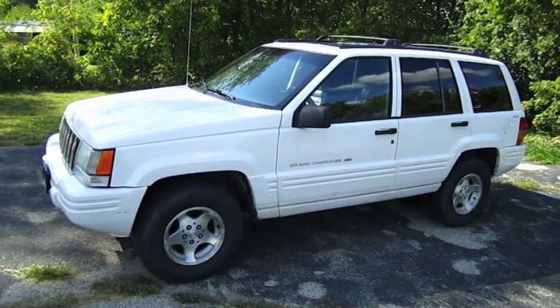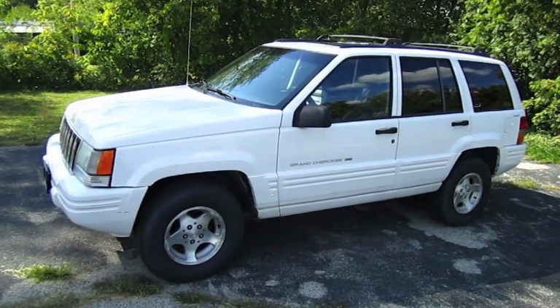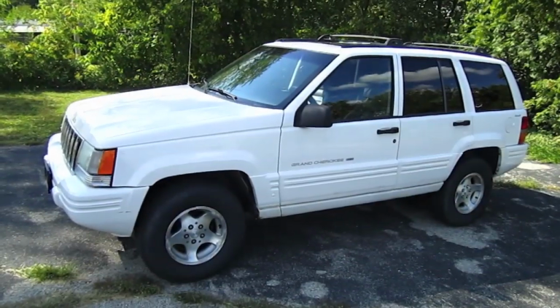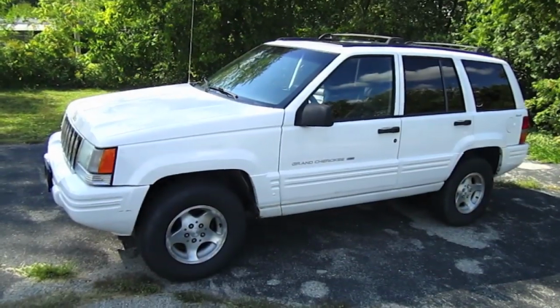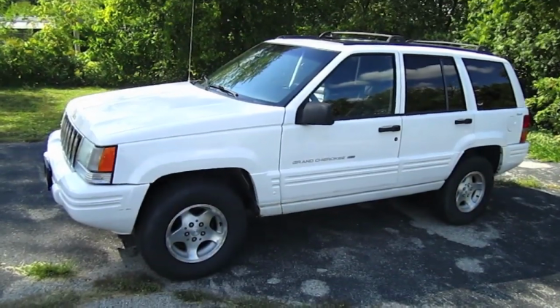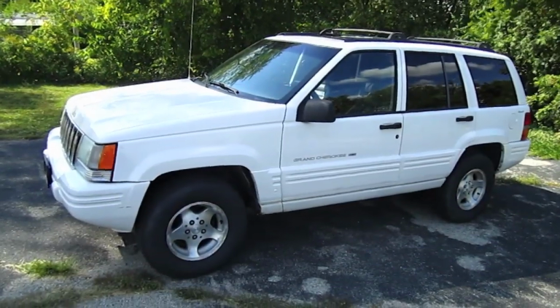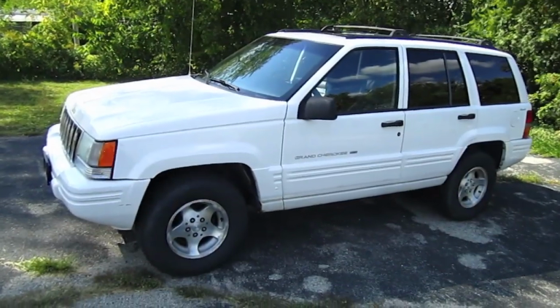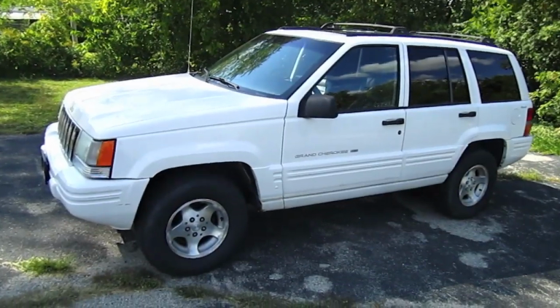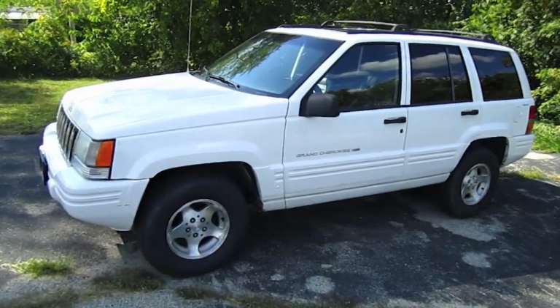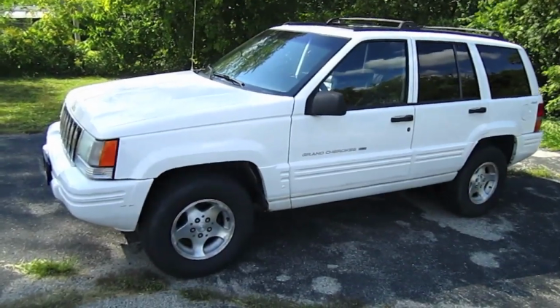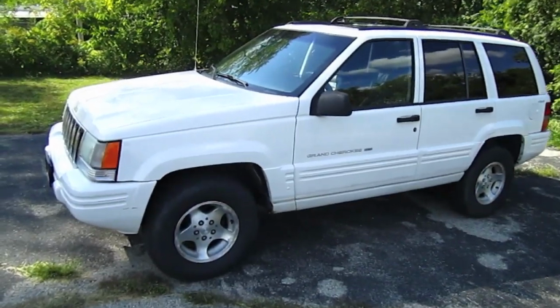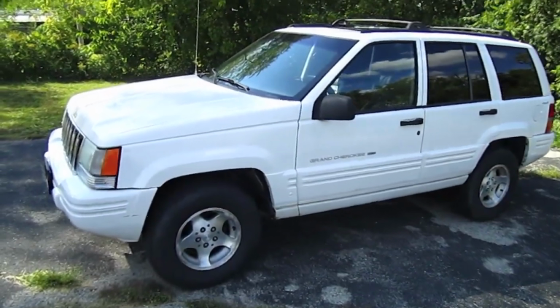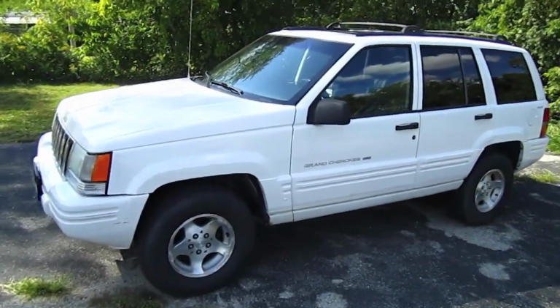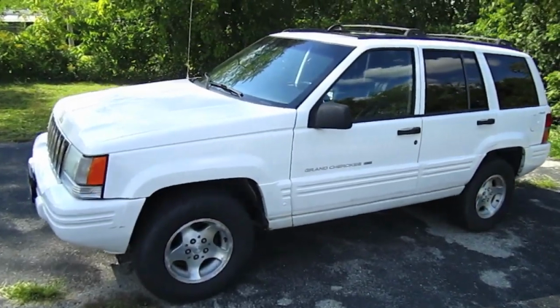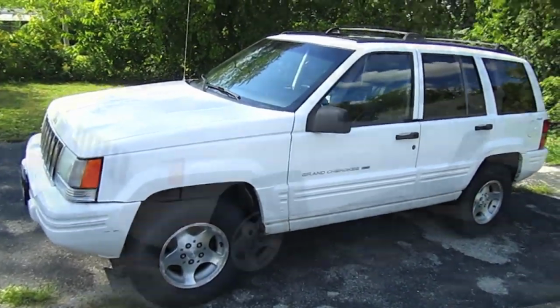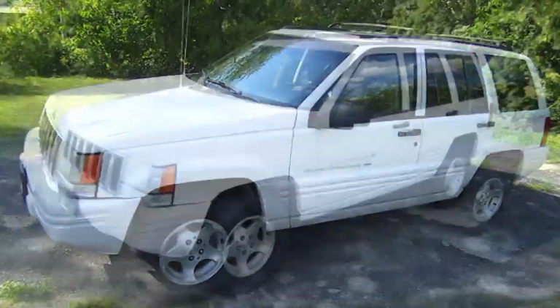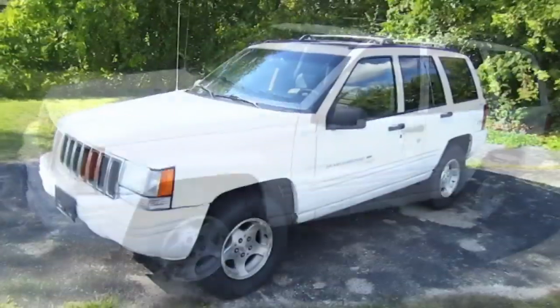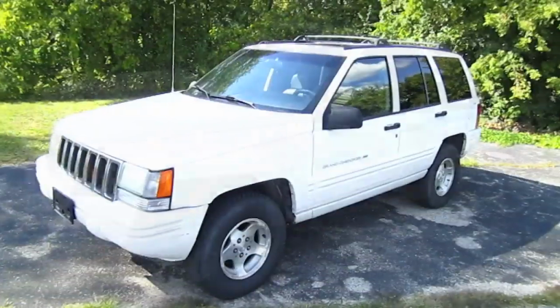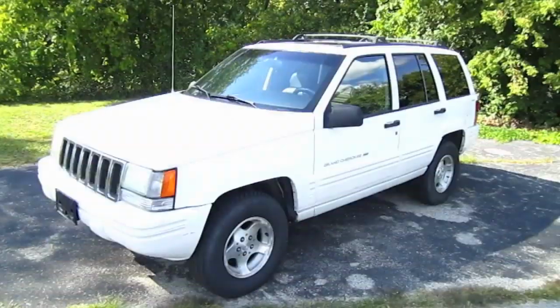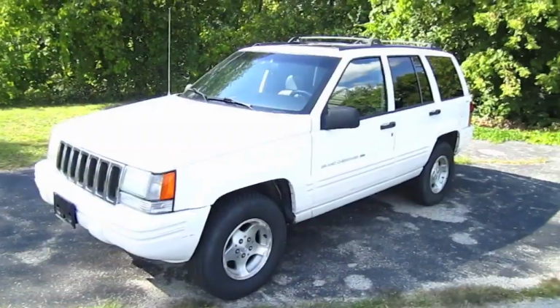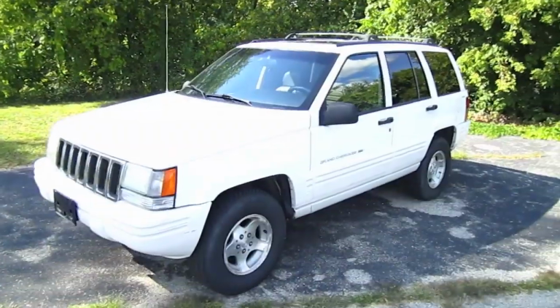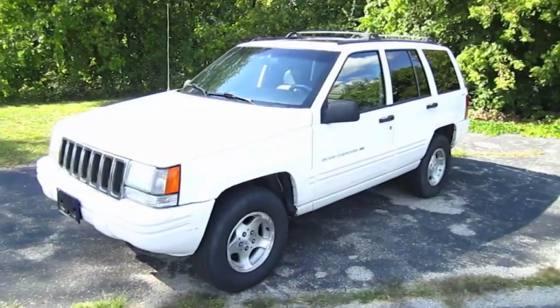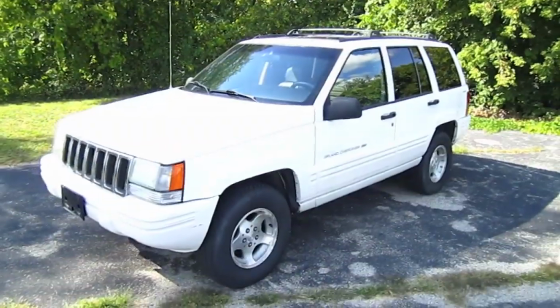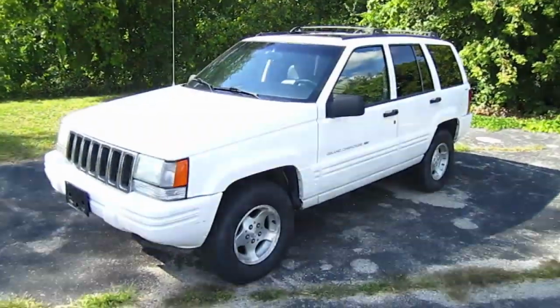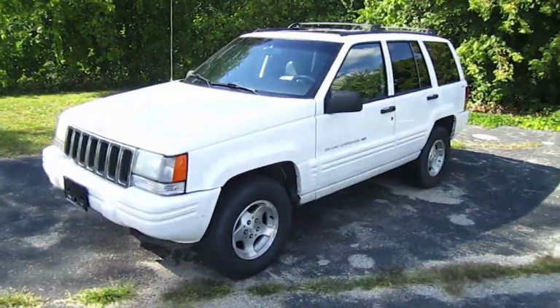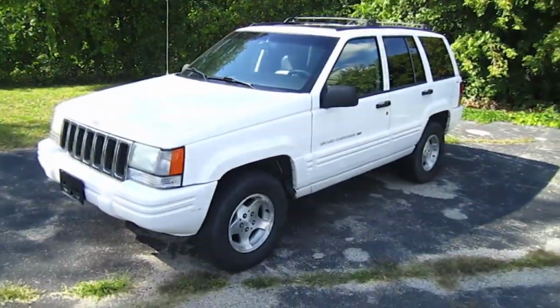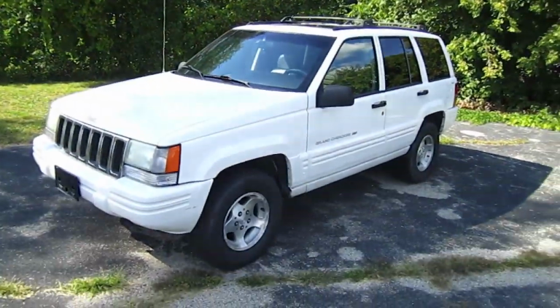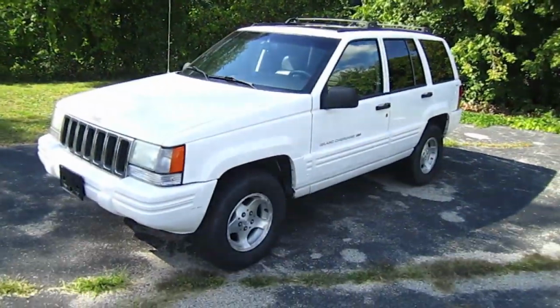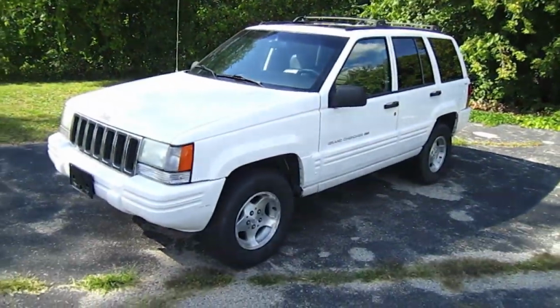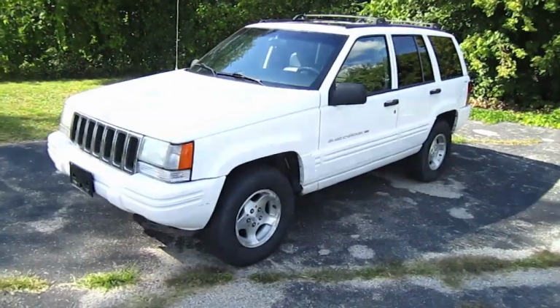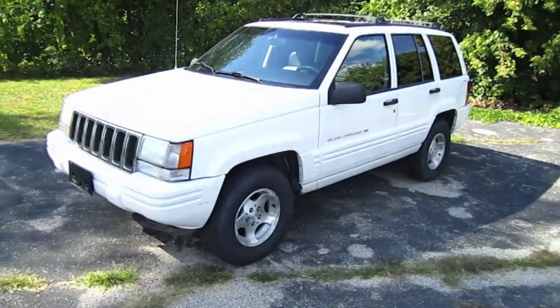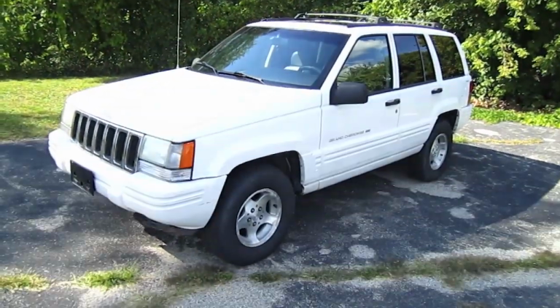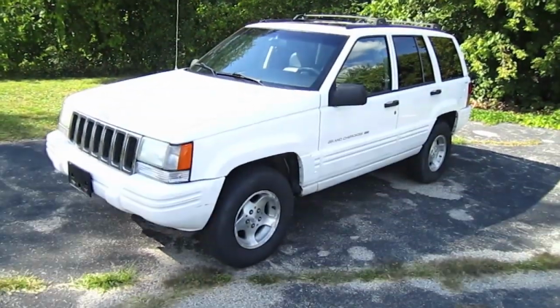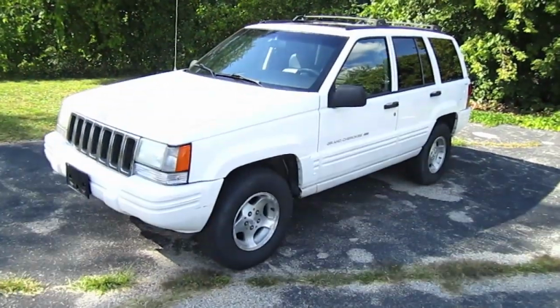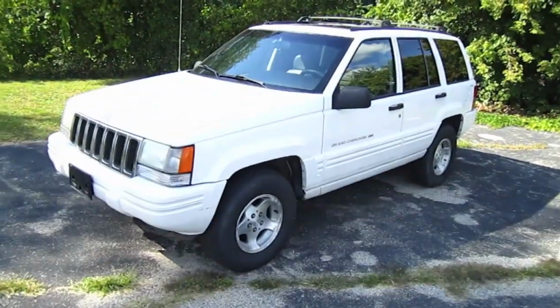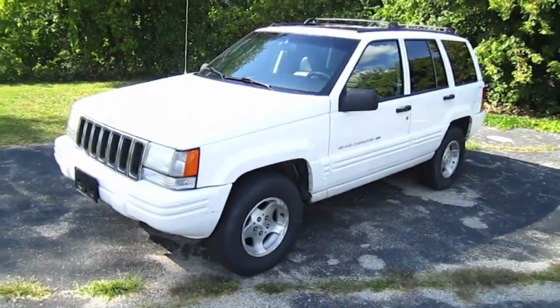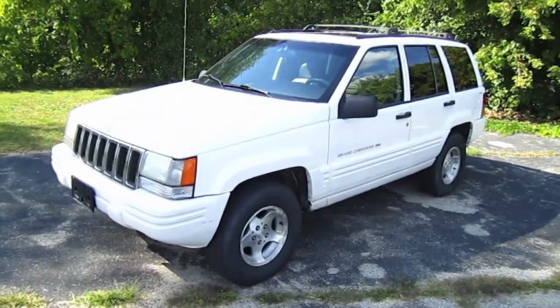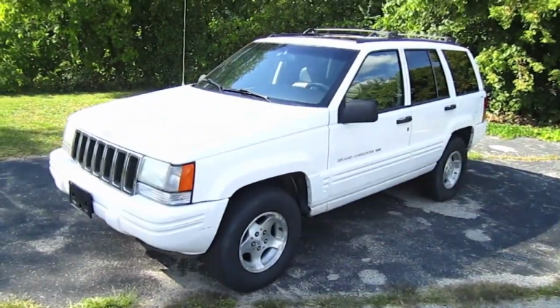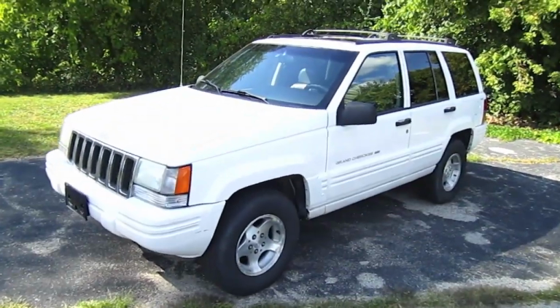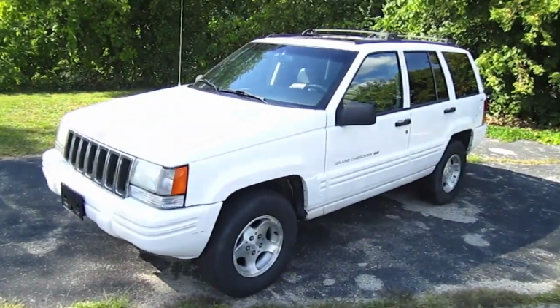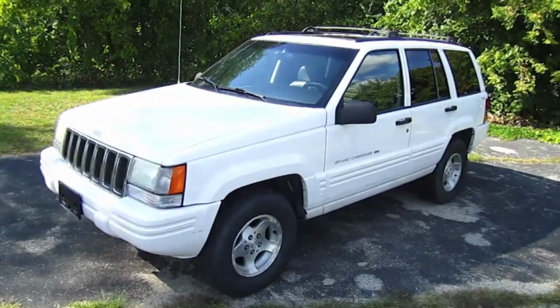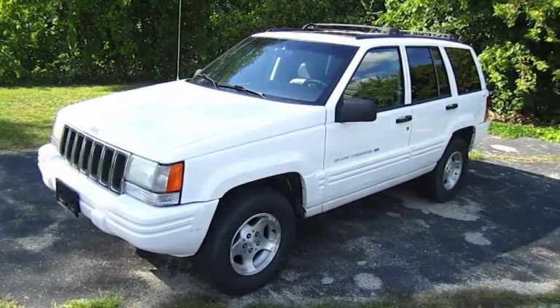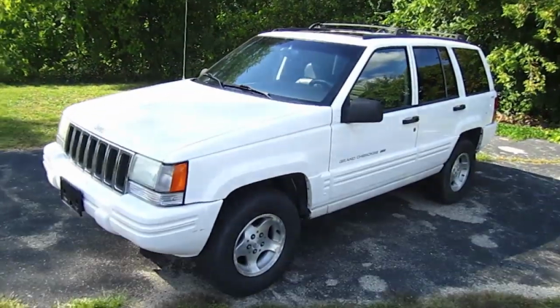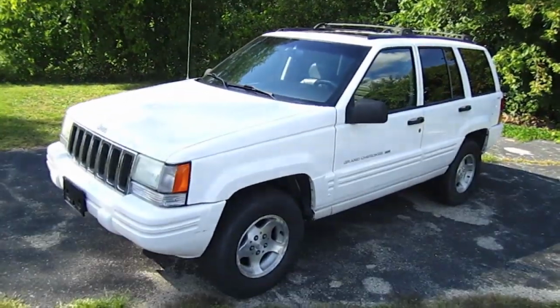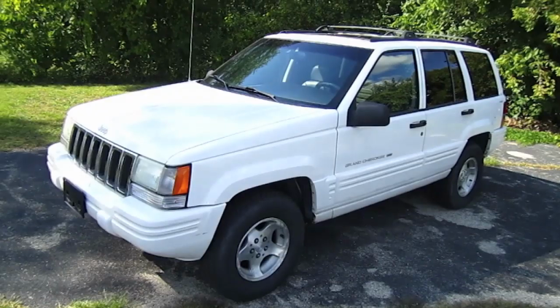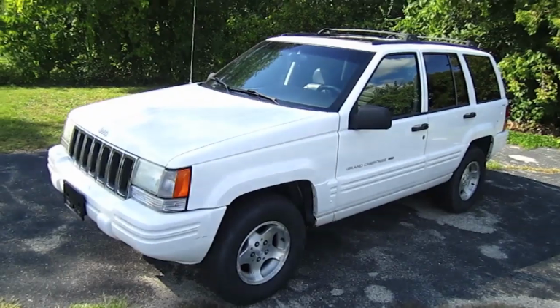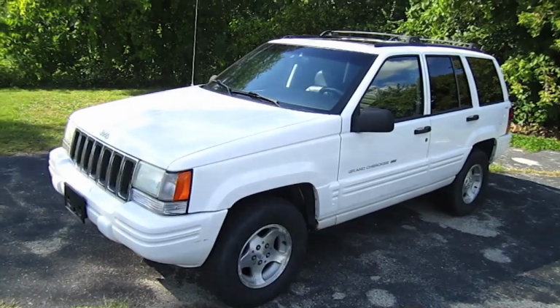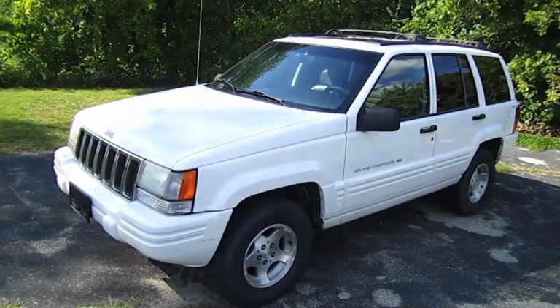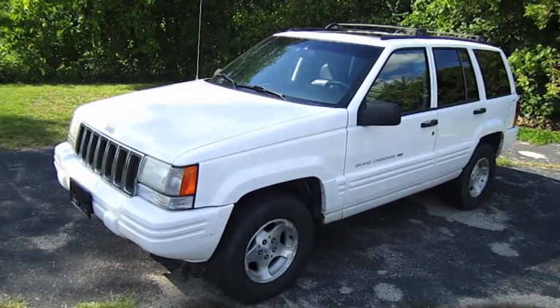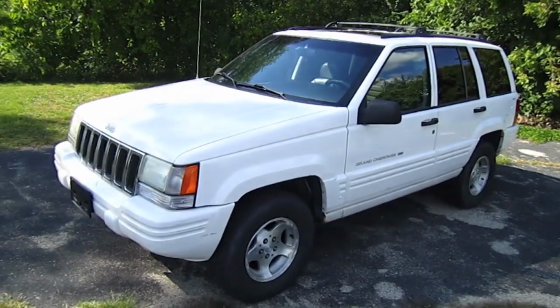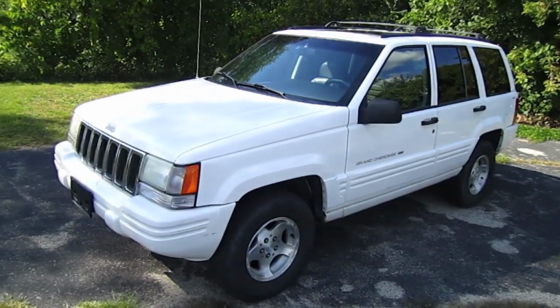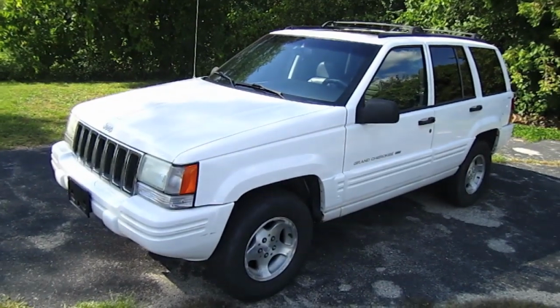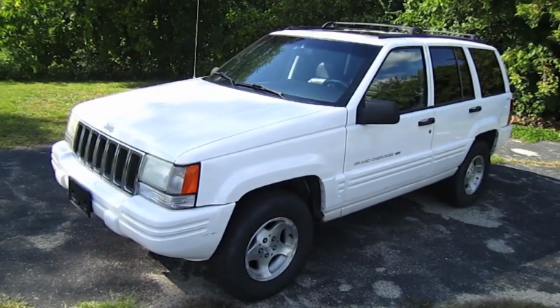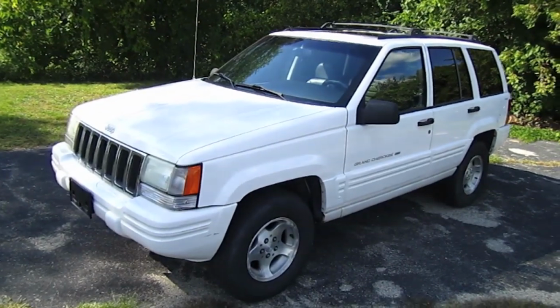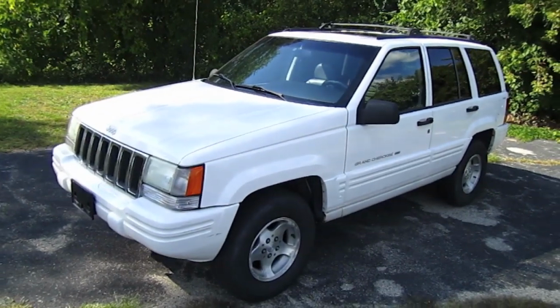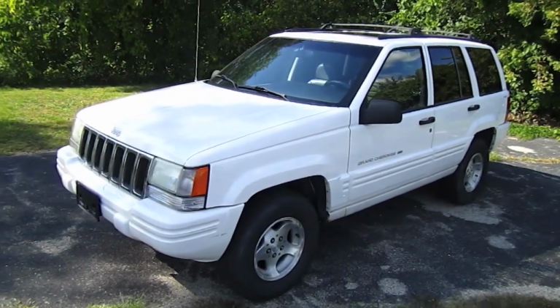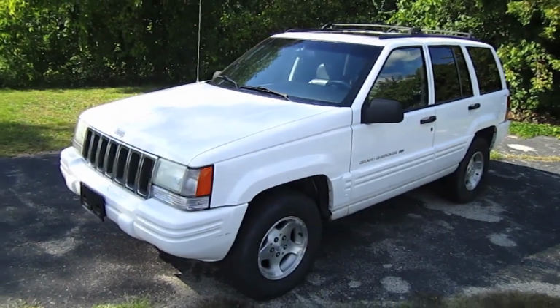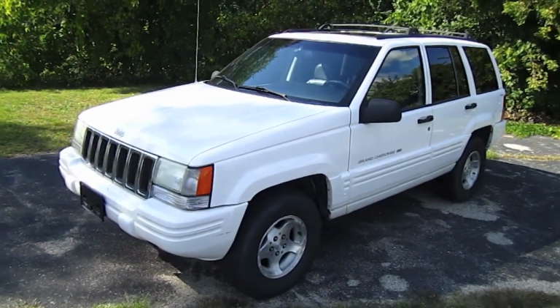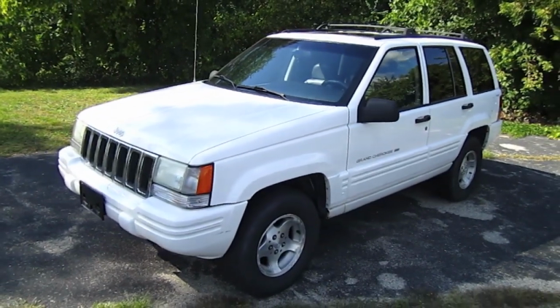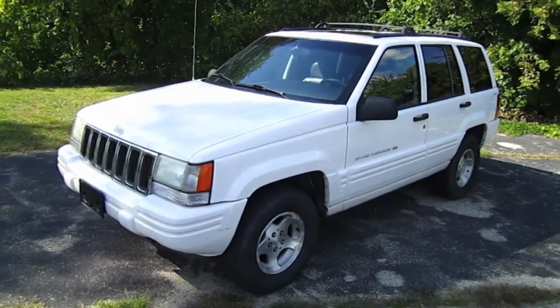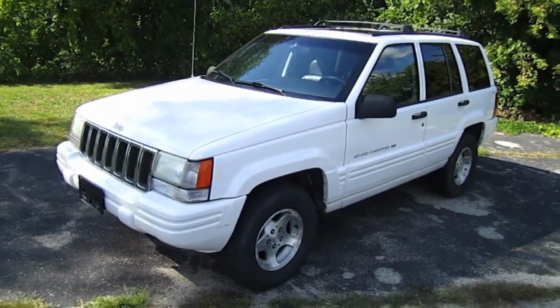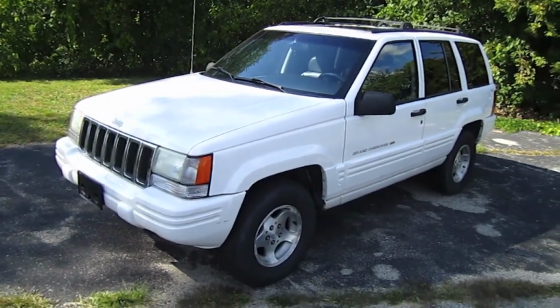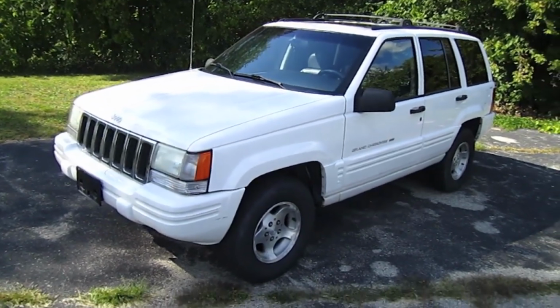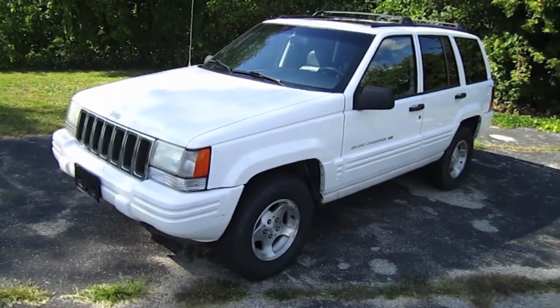Hello everybody! Today we will take a look at this 1998 Jeep Grand Cherokee.